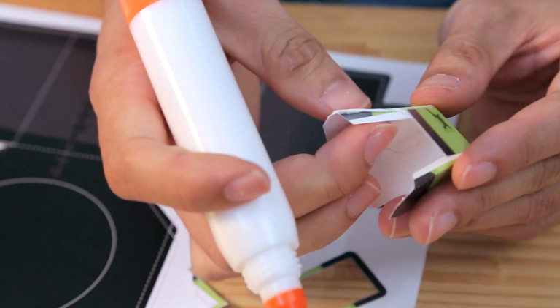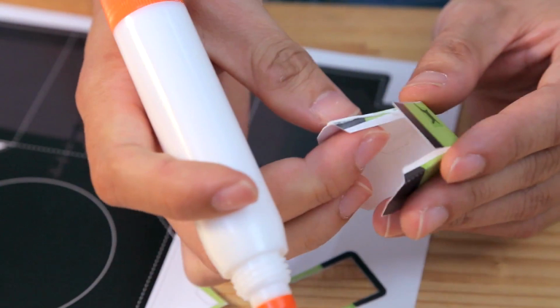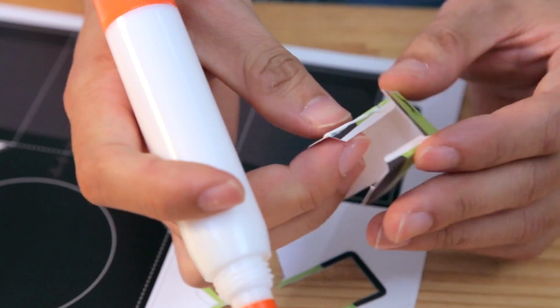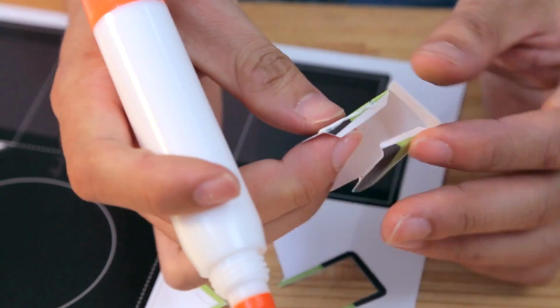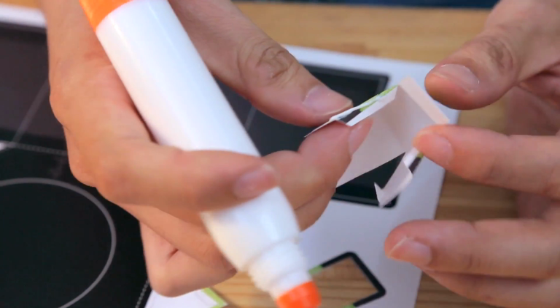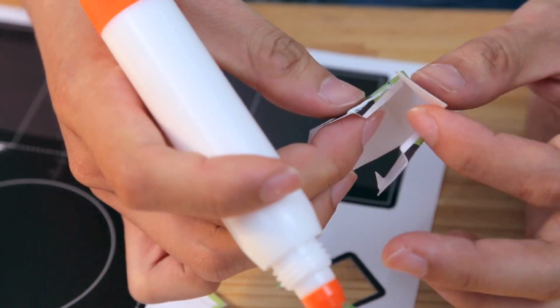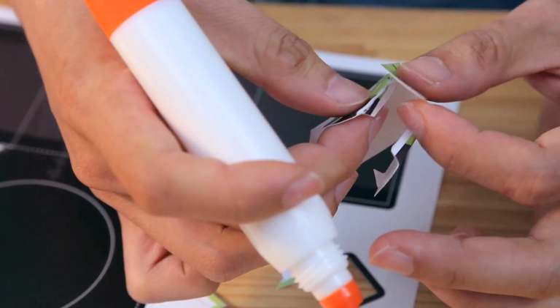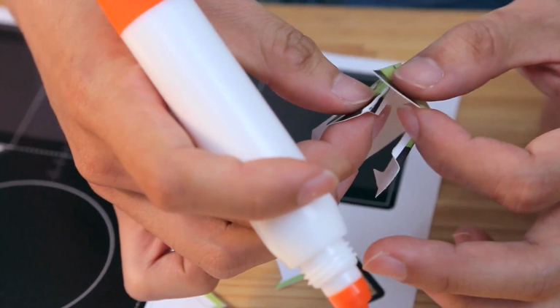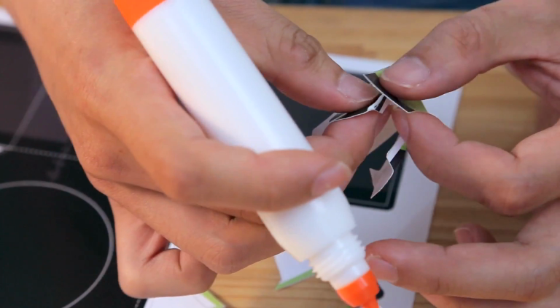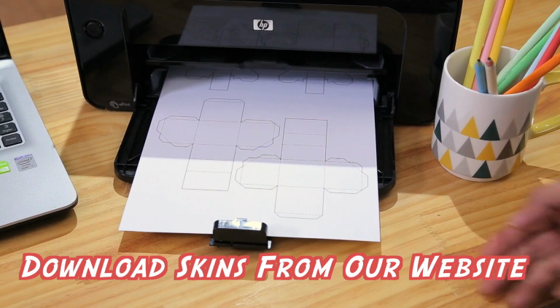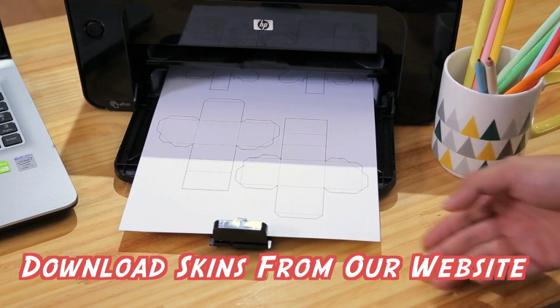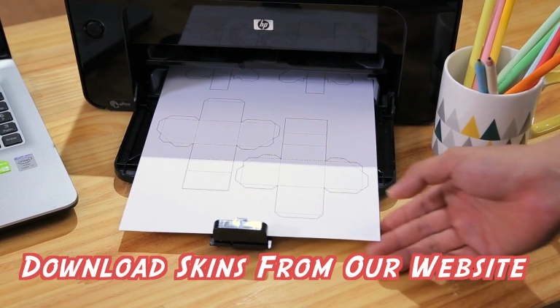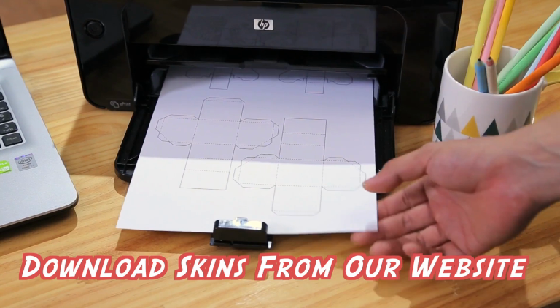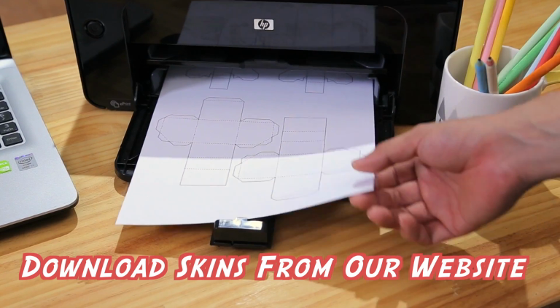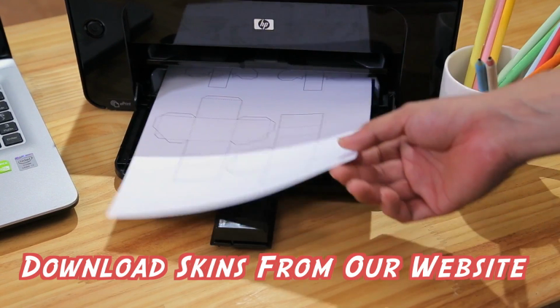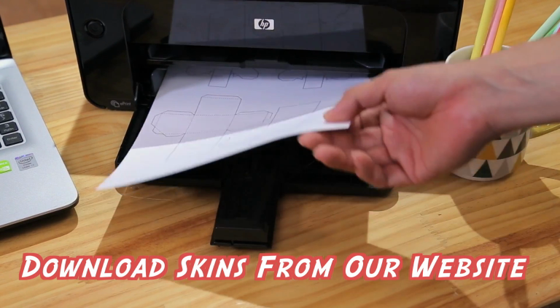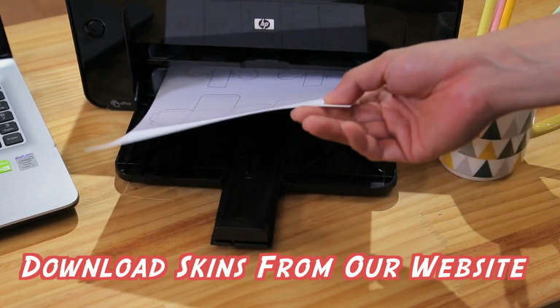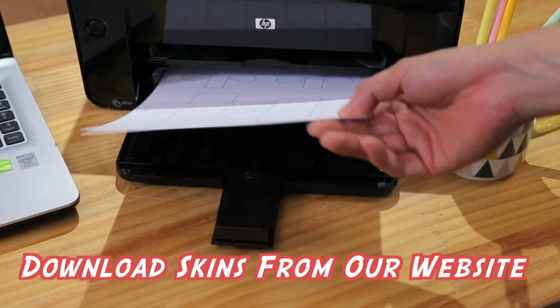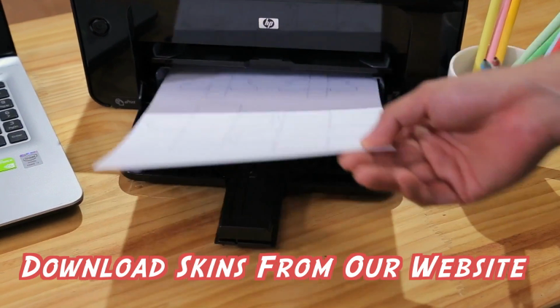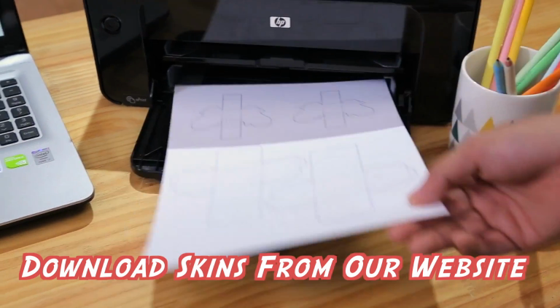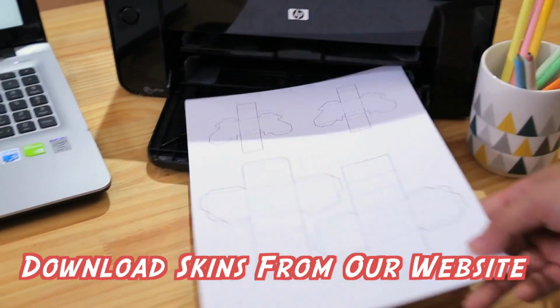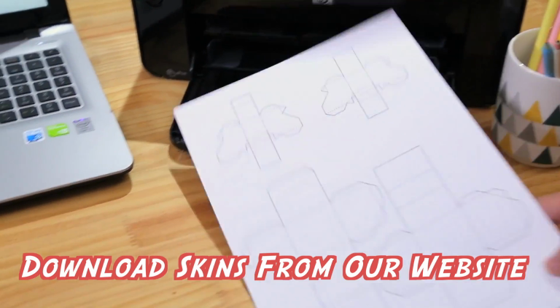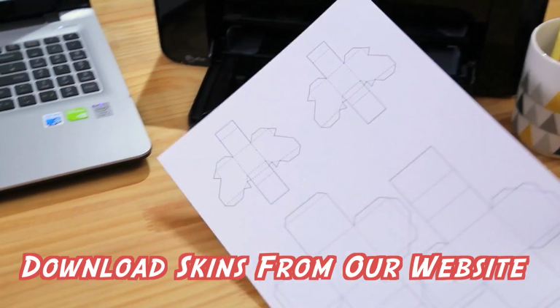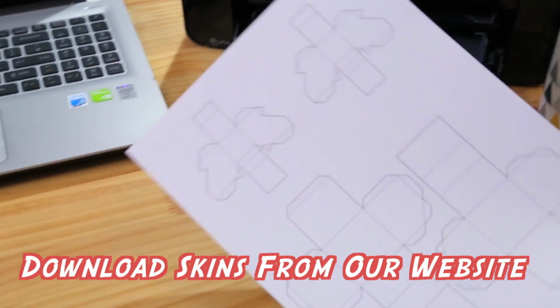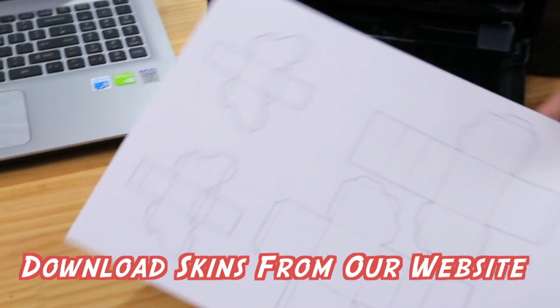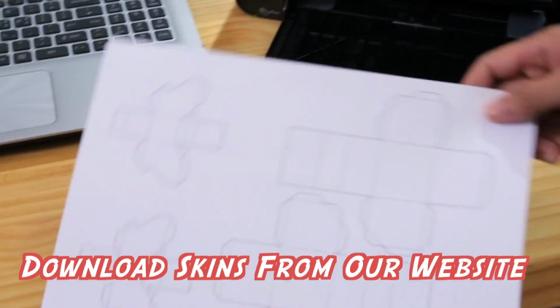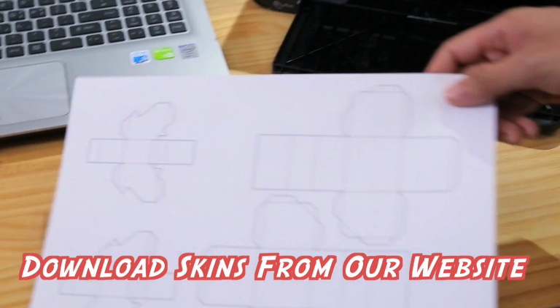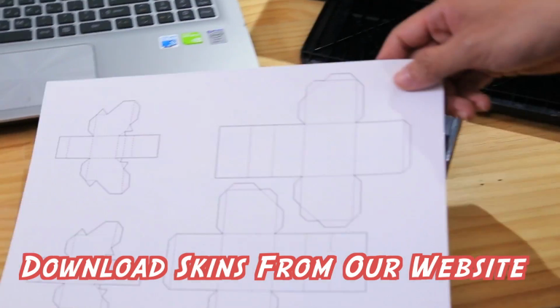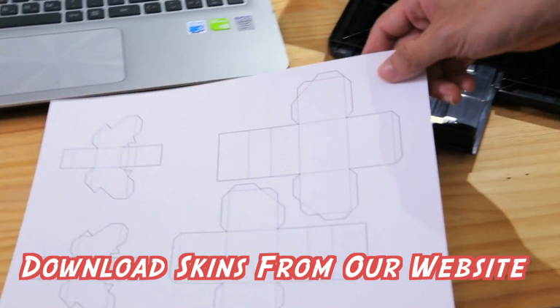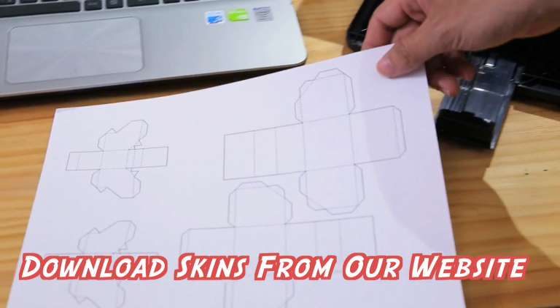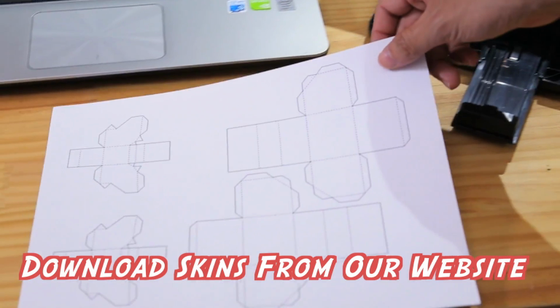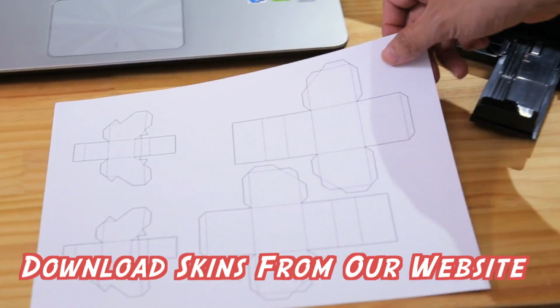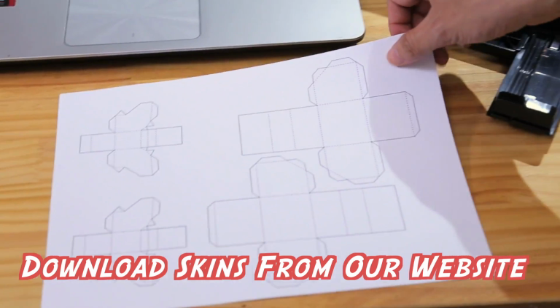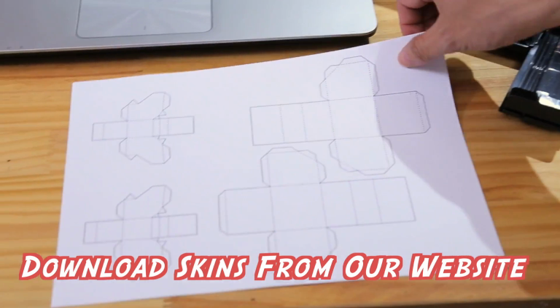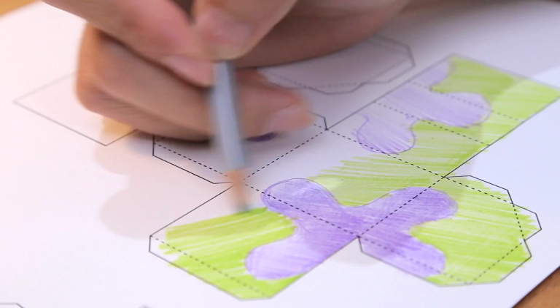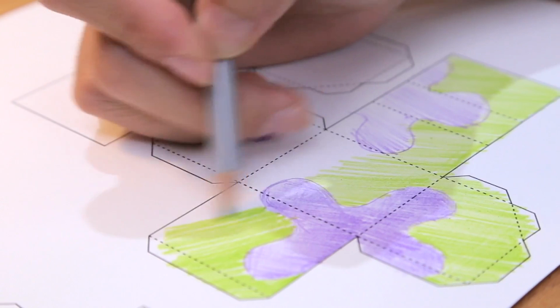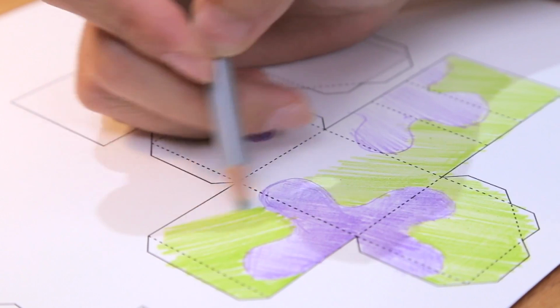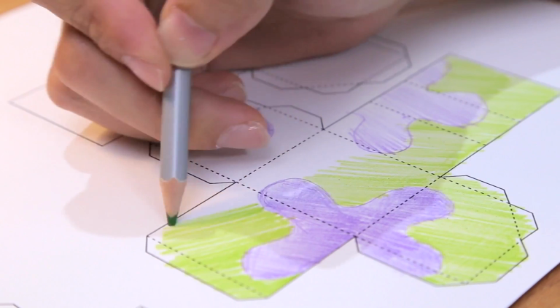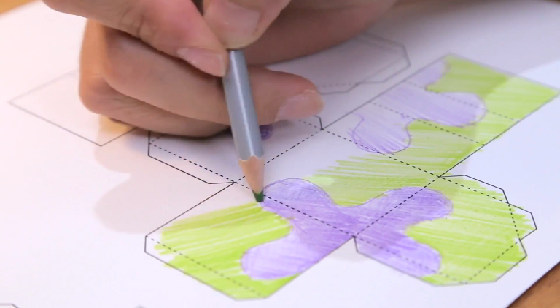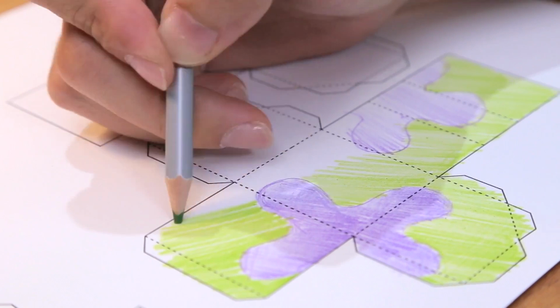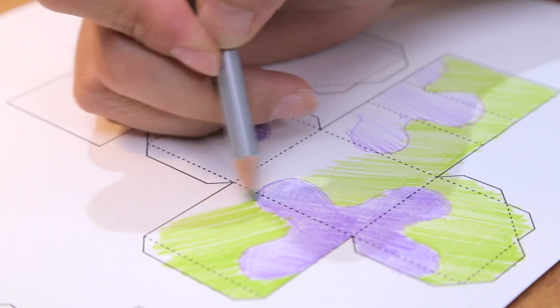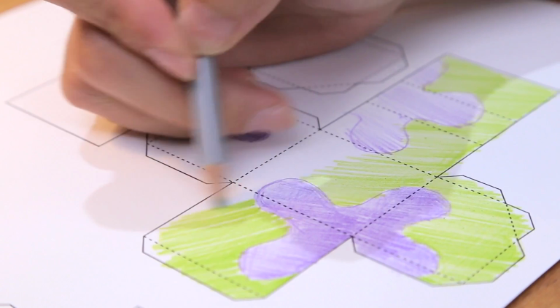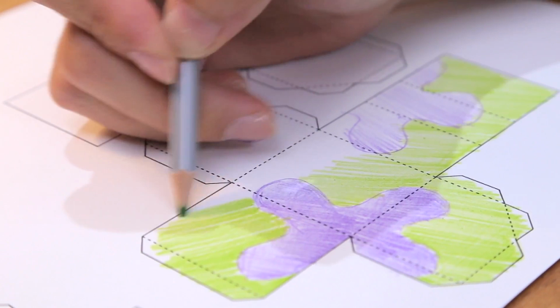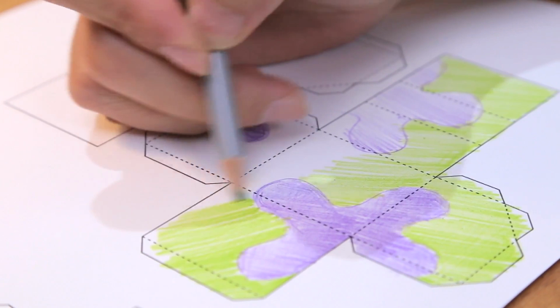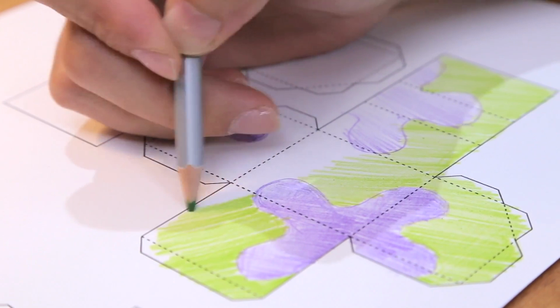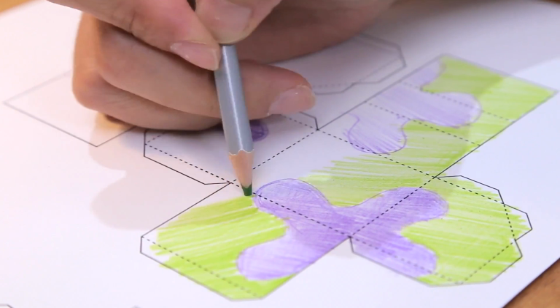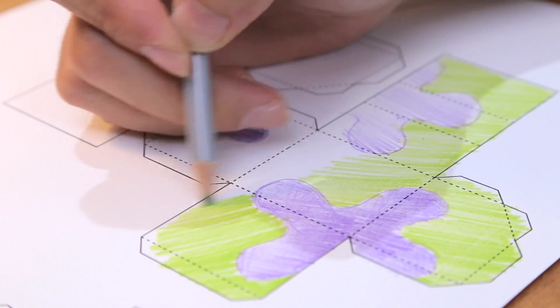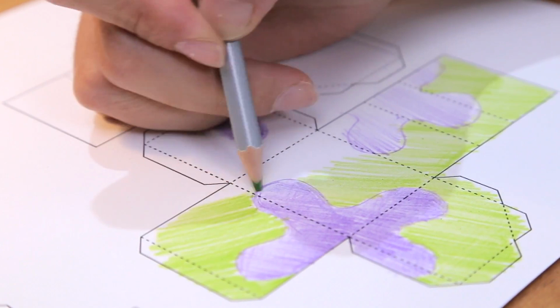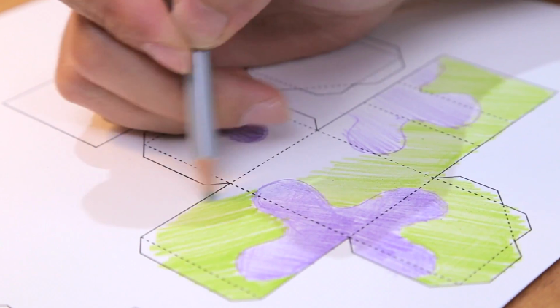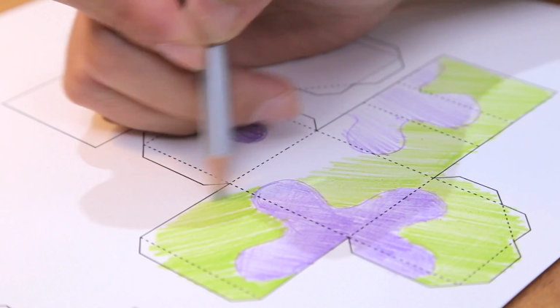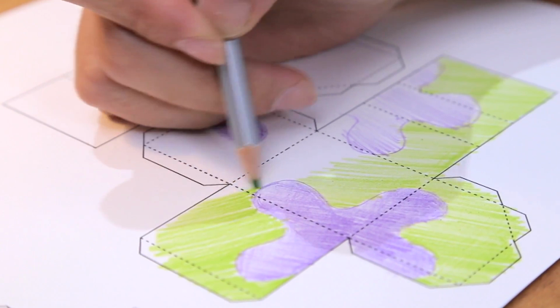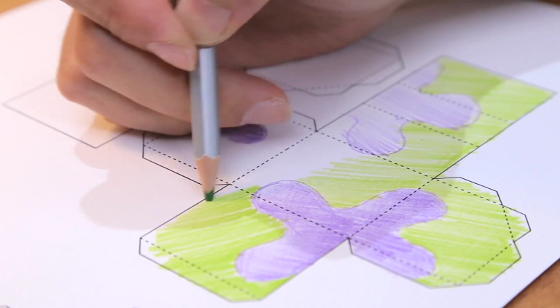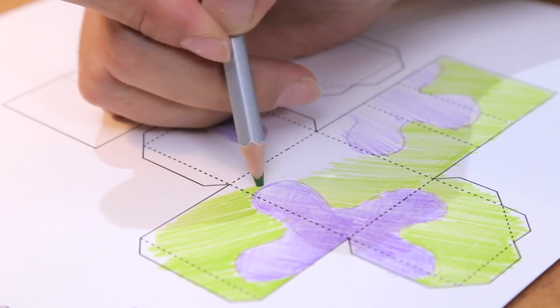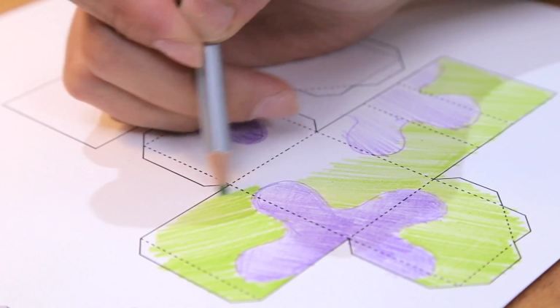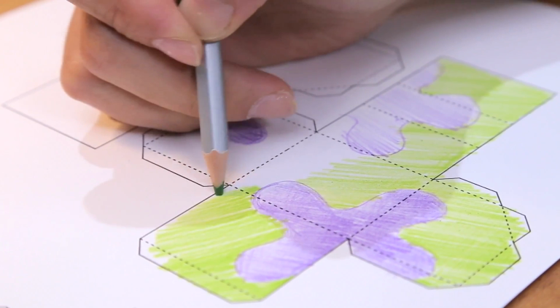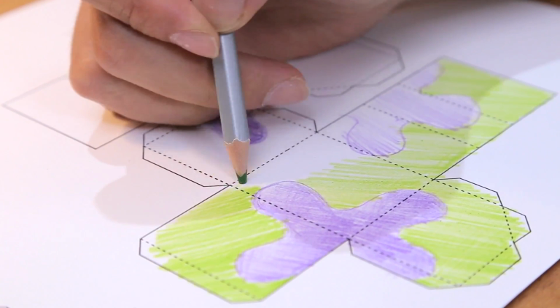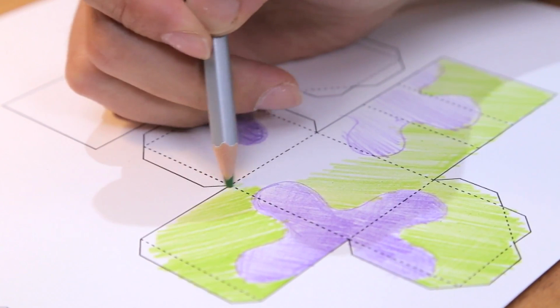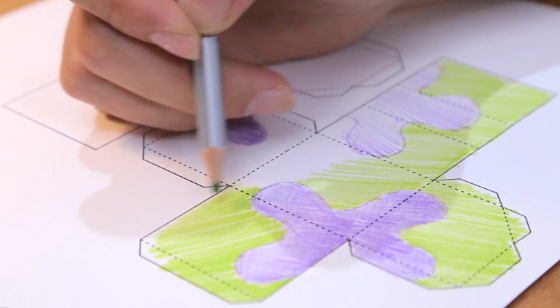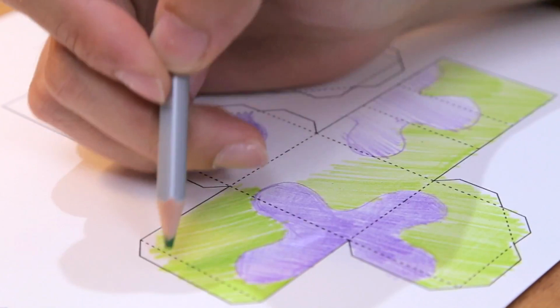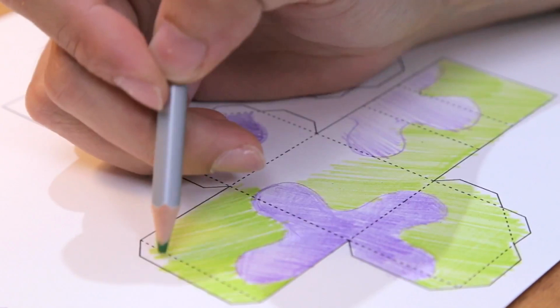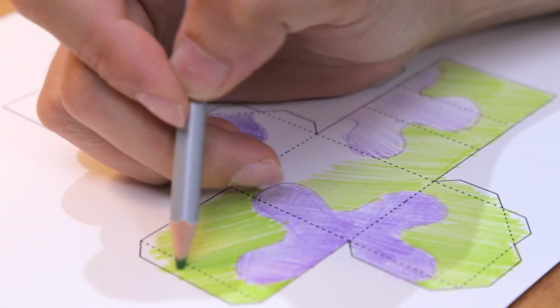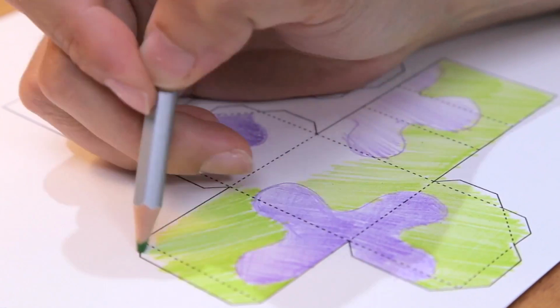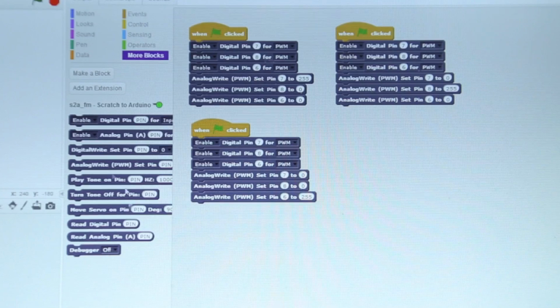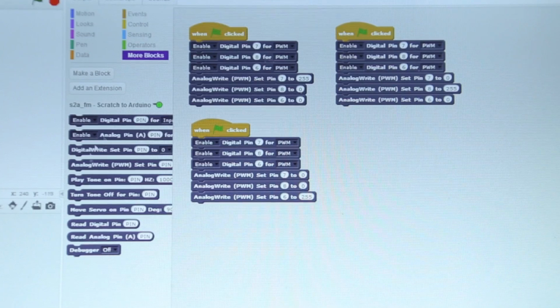We're constantly expanding the collection of papercraft characters that you can download and print from our website. You can even use skins which you have created for yourselves.